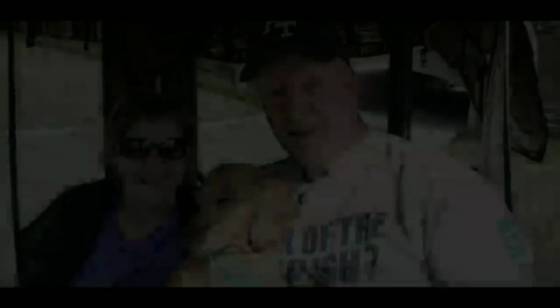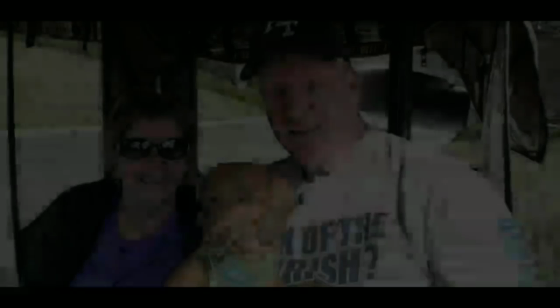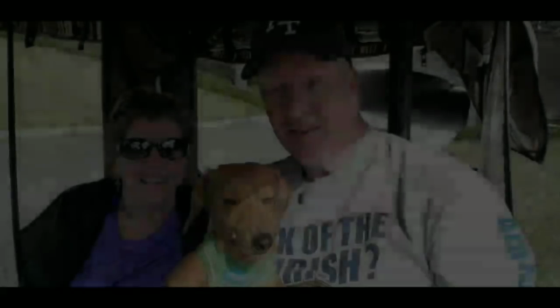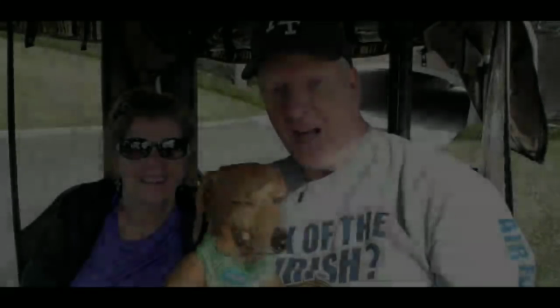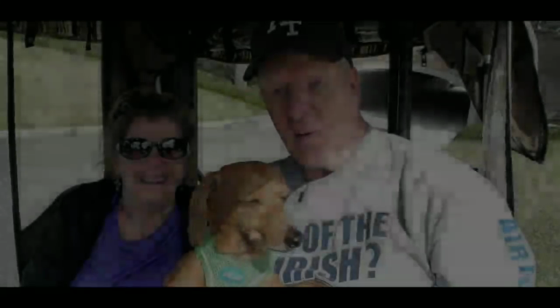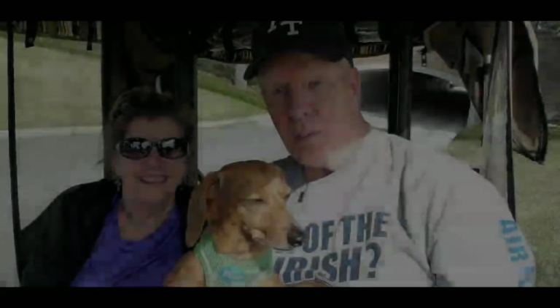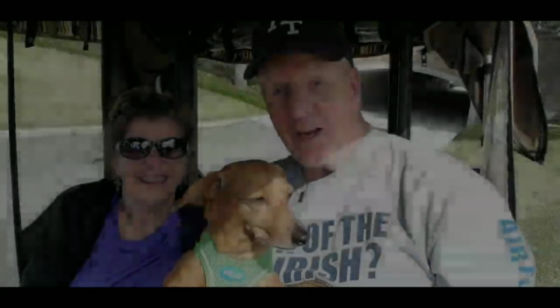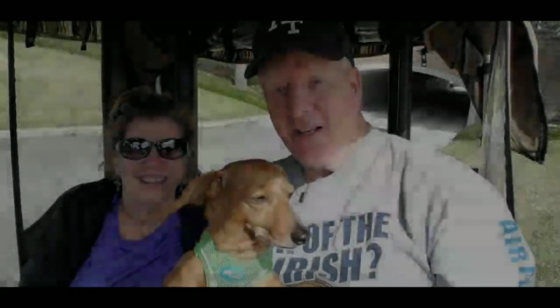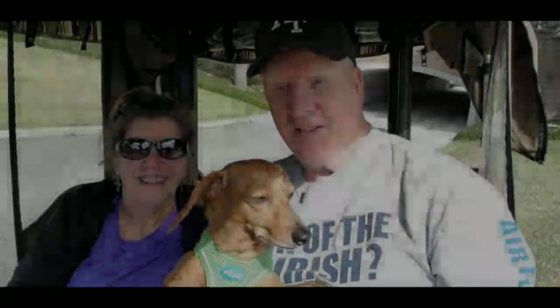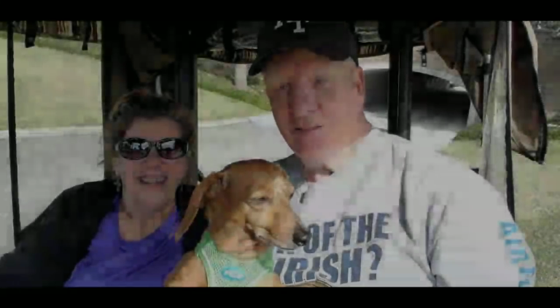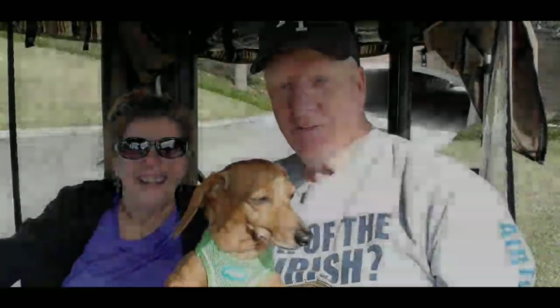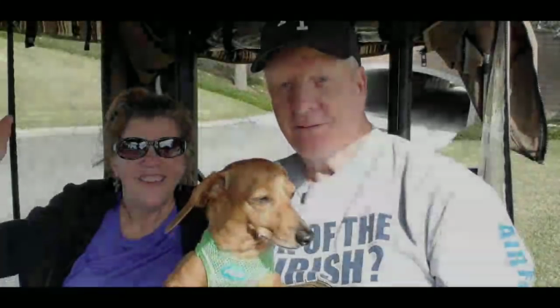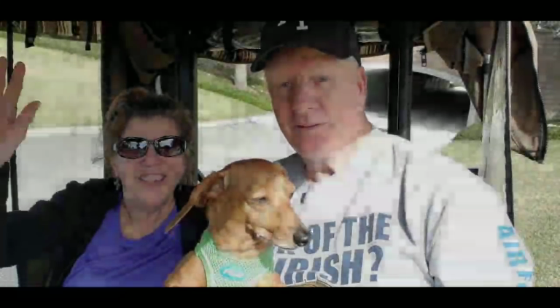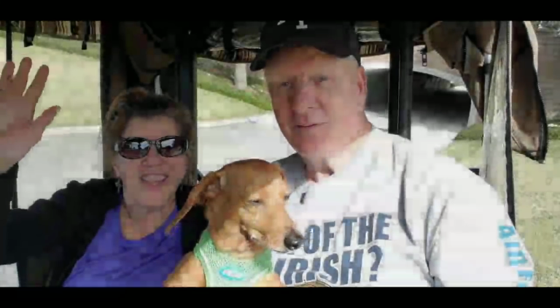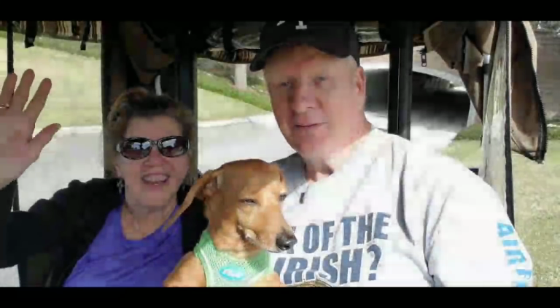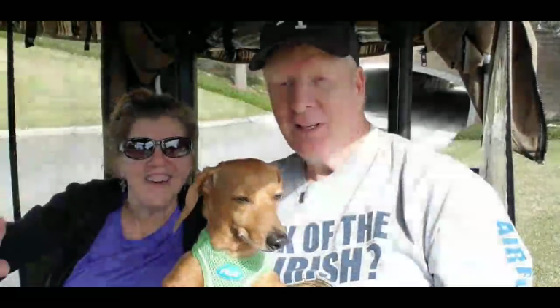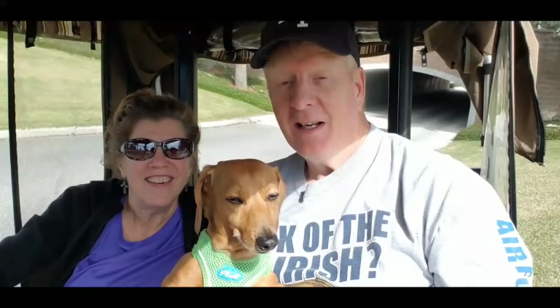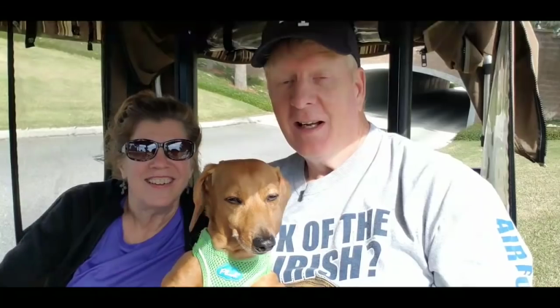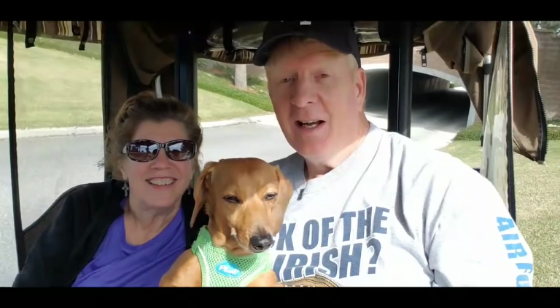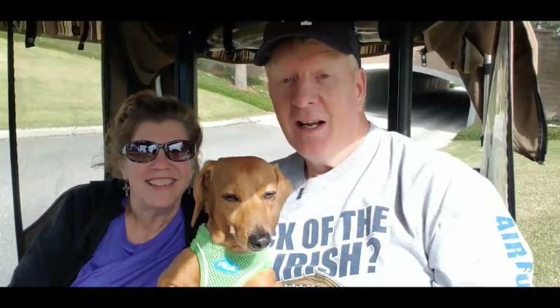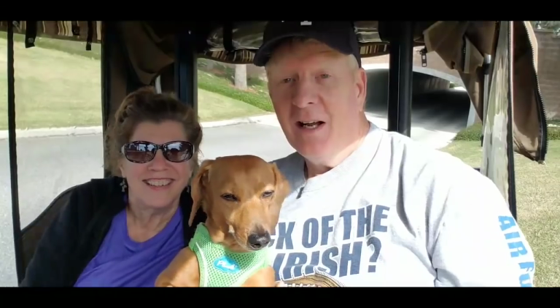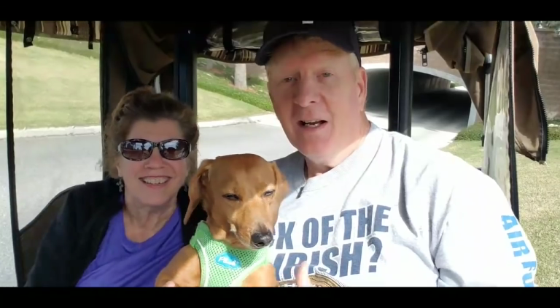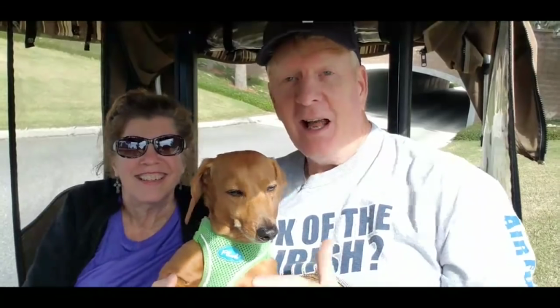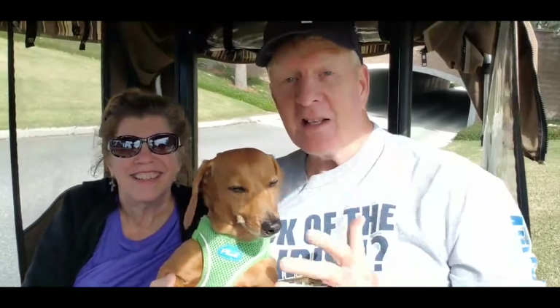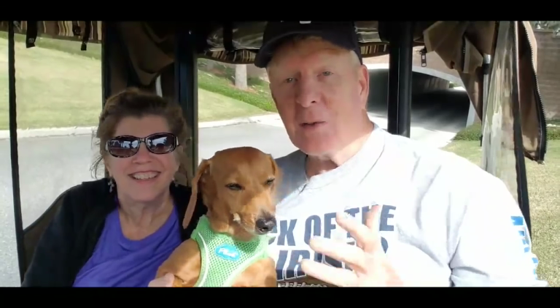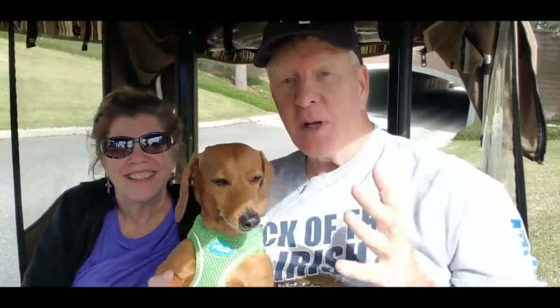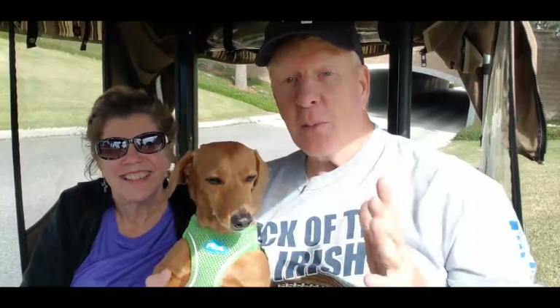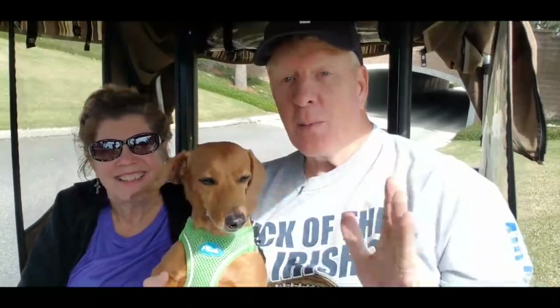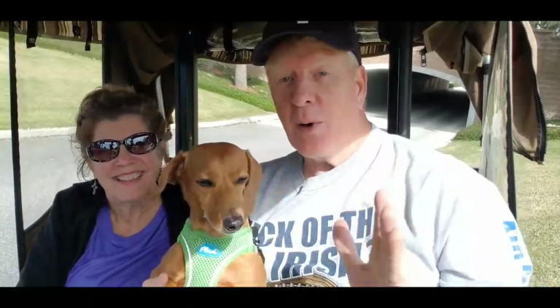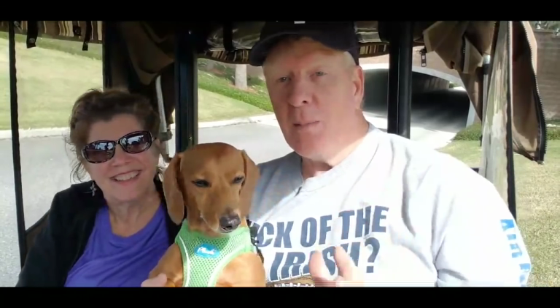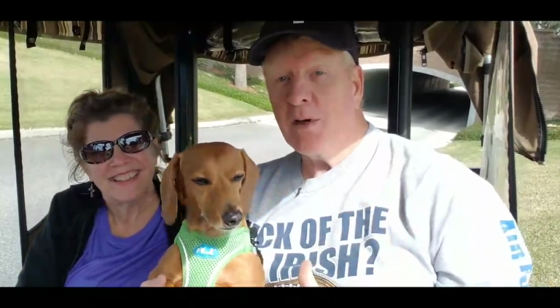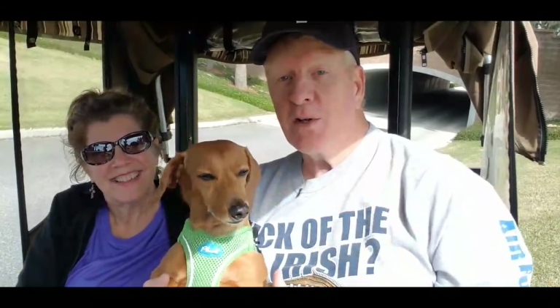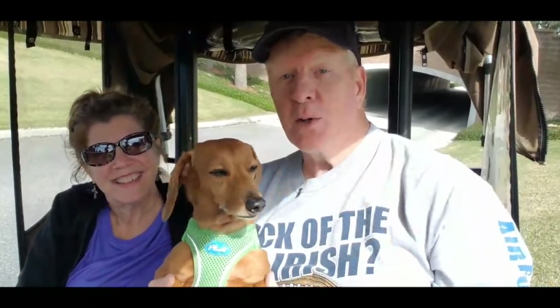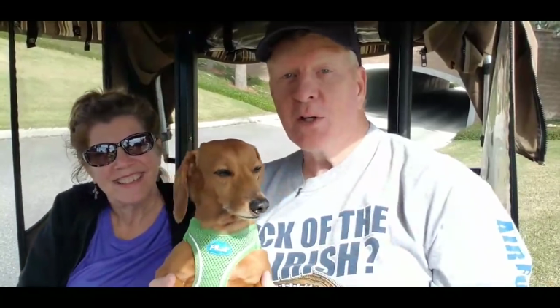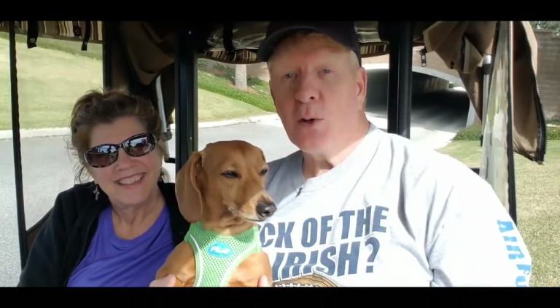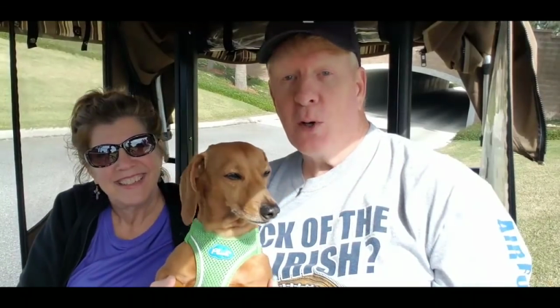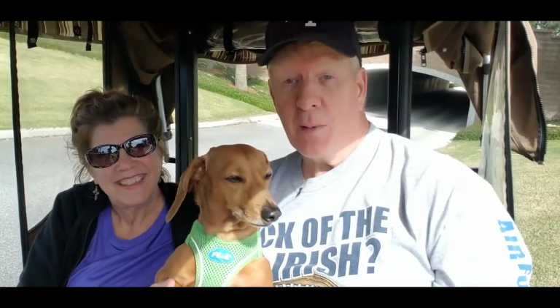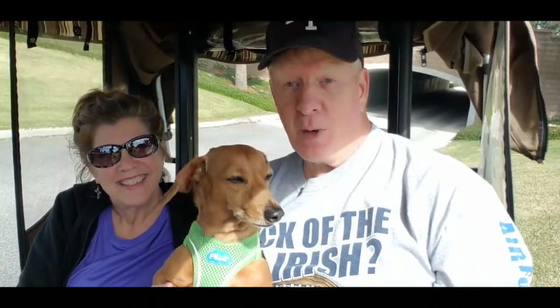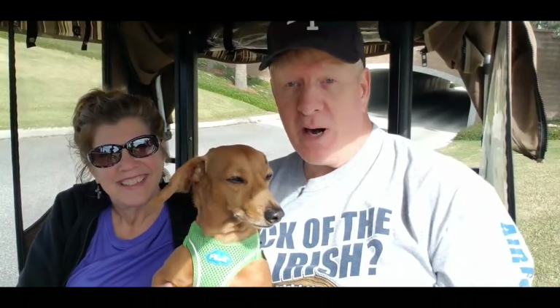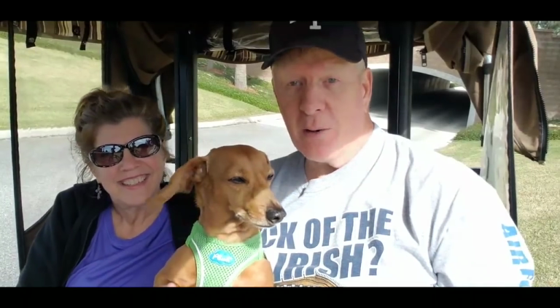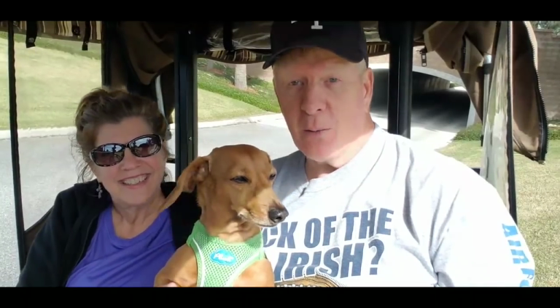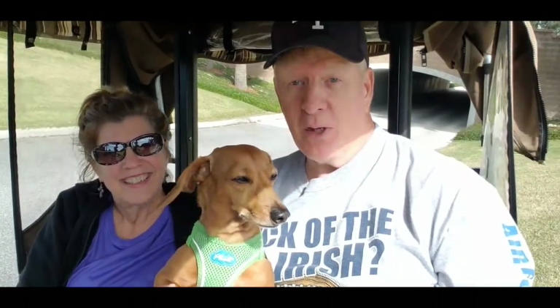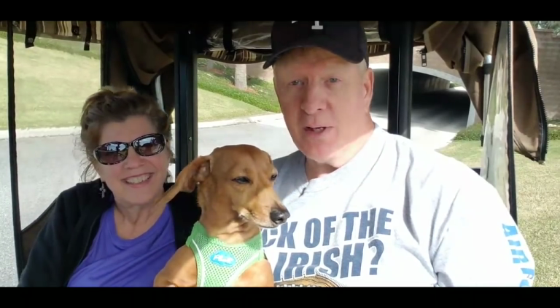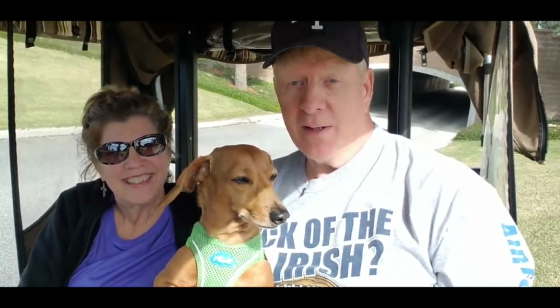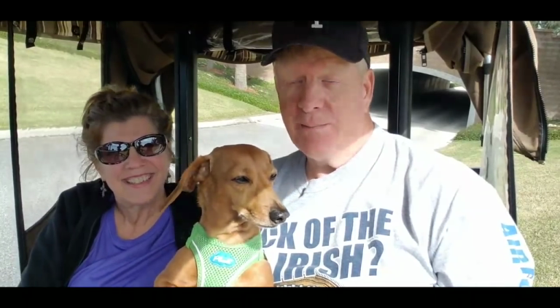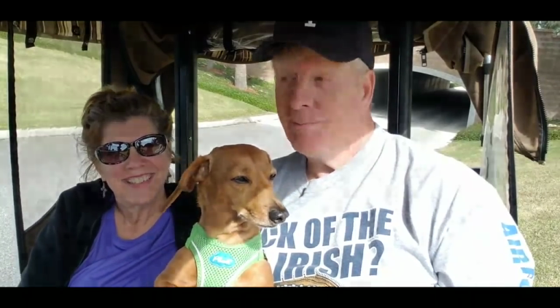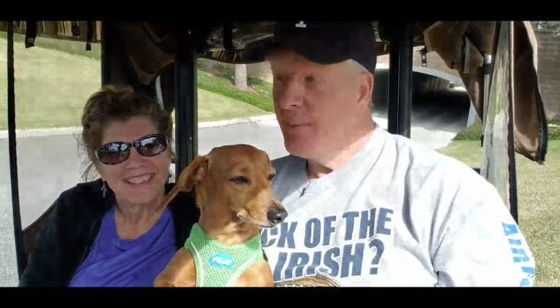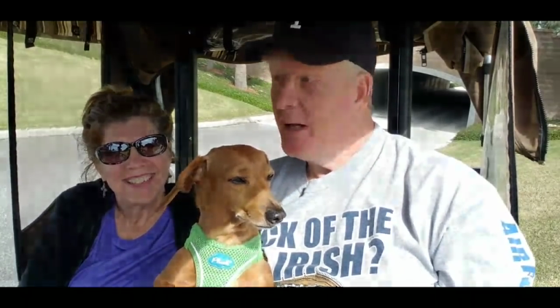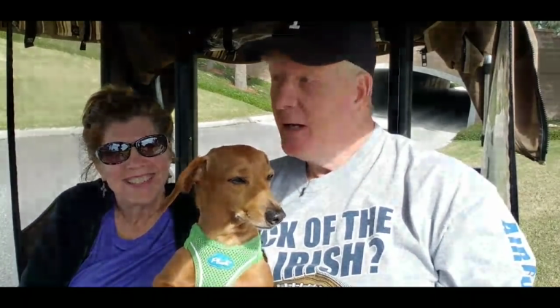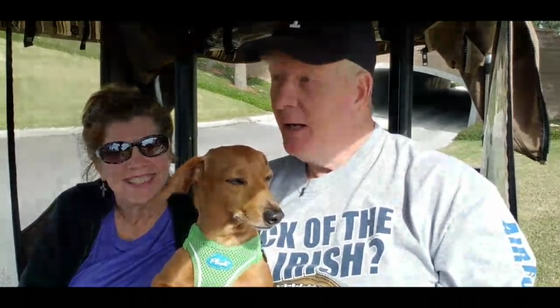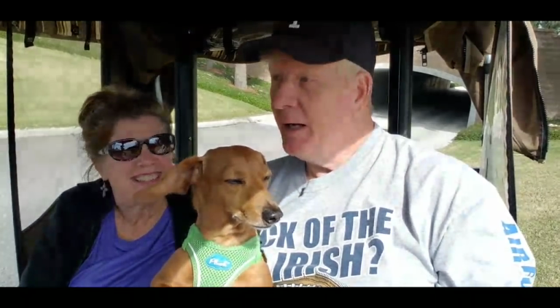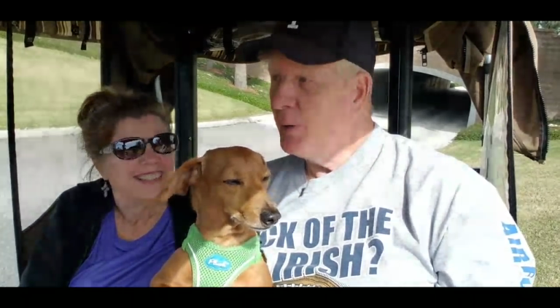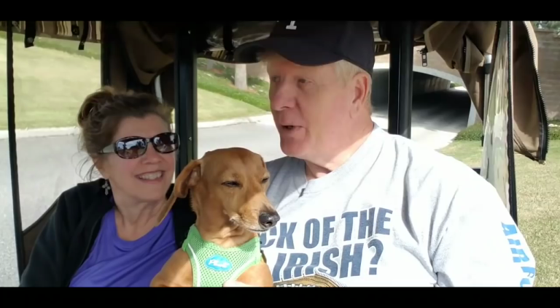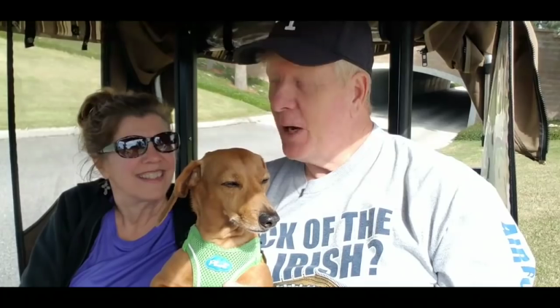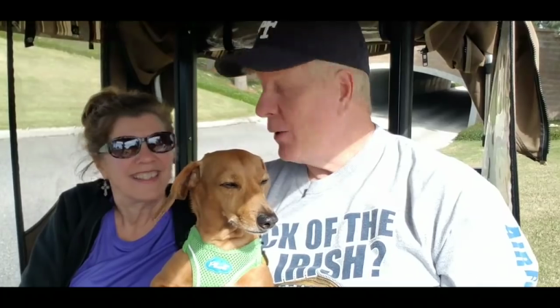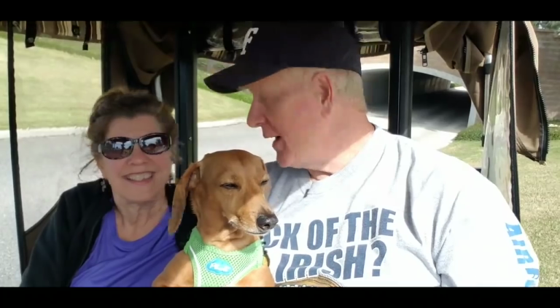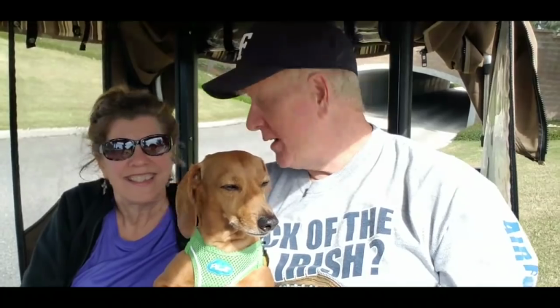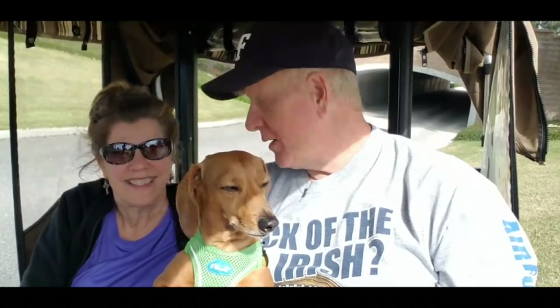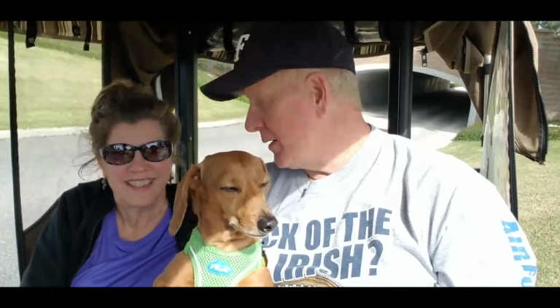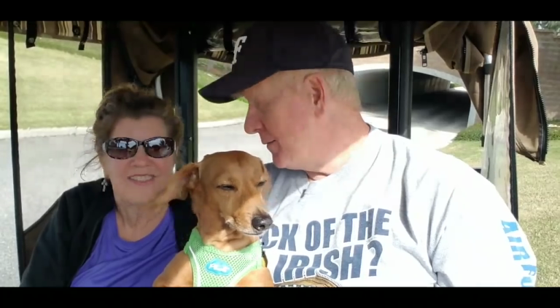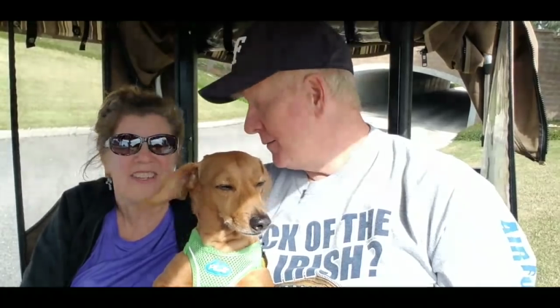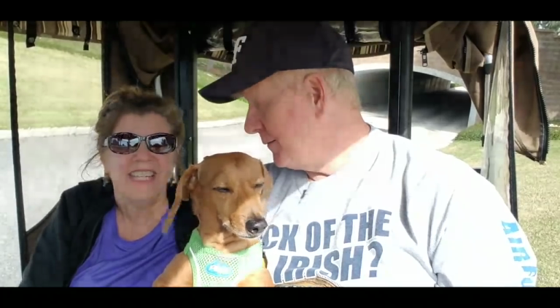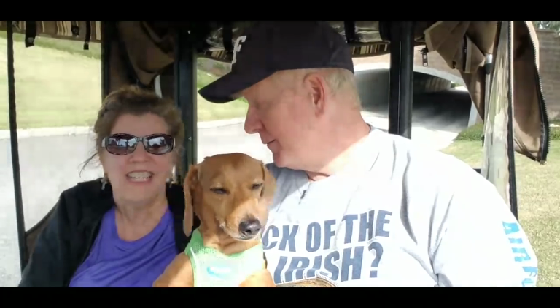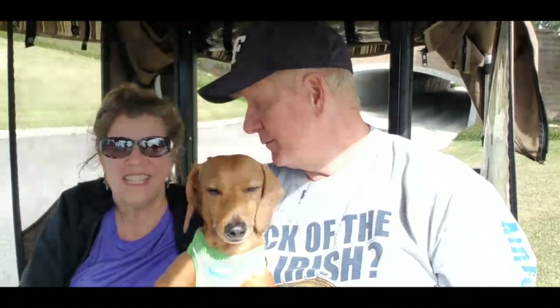Hi everybody. Hello there. Last week we promised you a tour at Brownwood and we got rained on. We did.